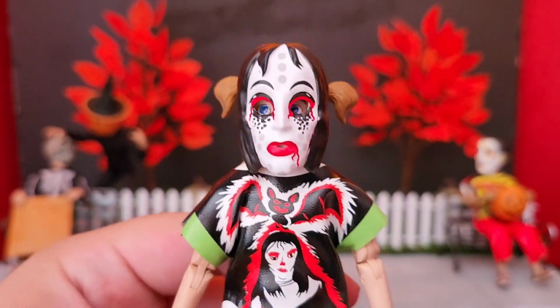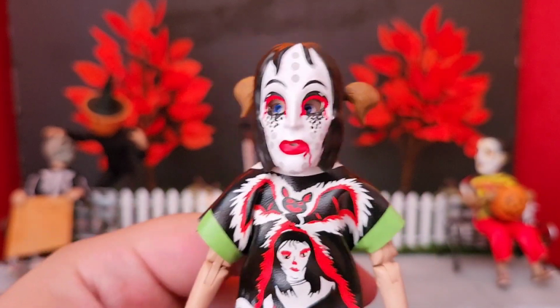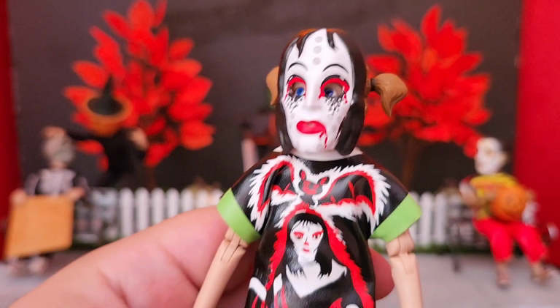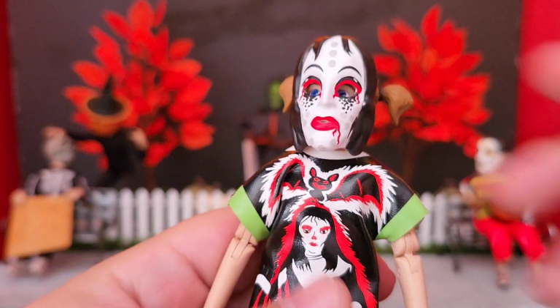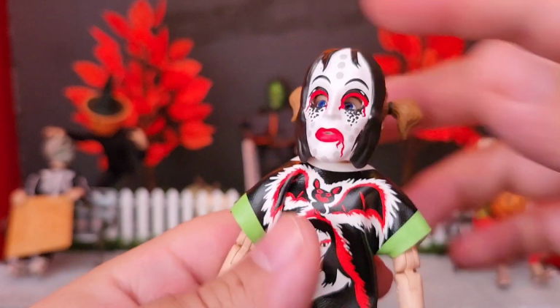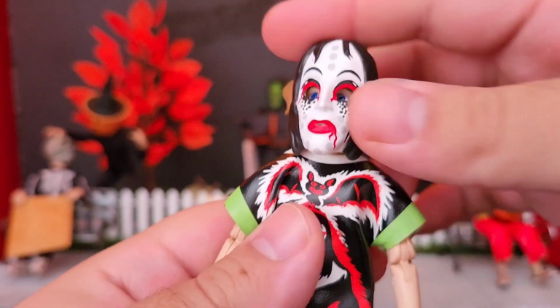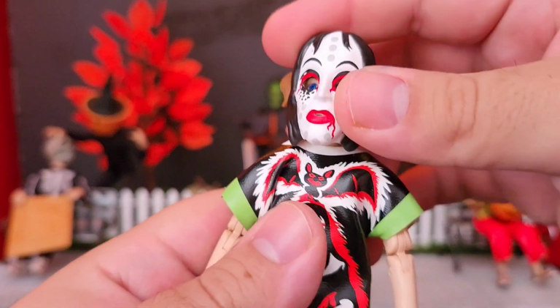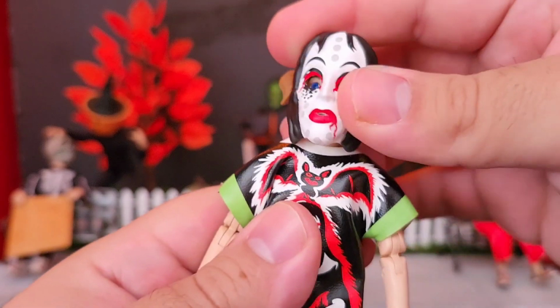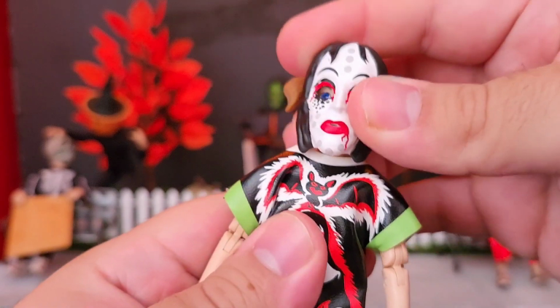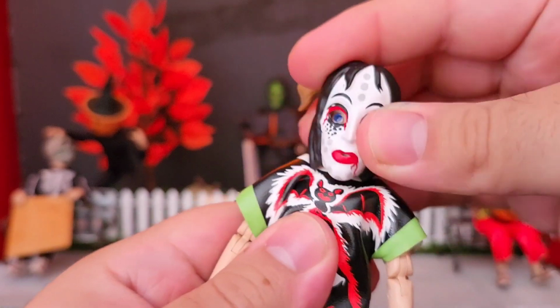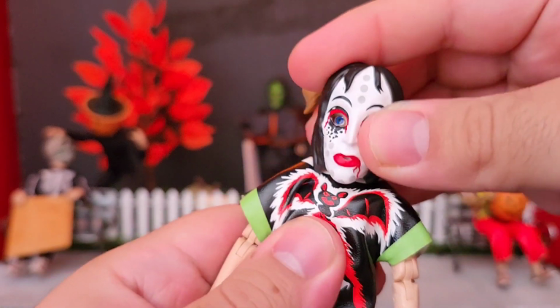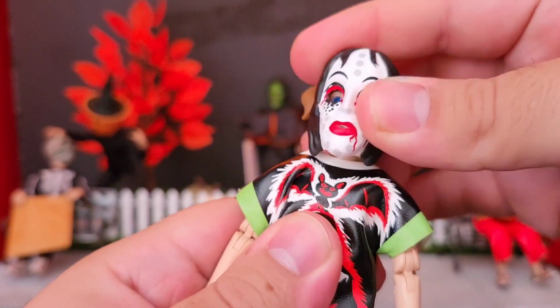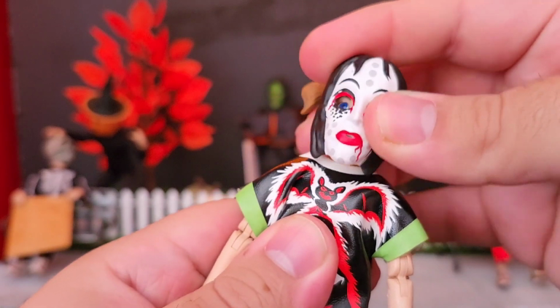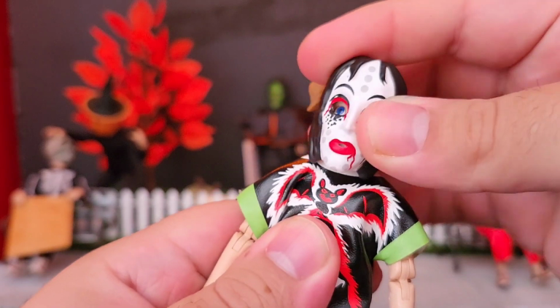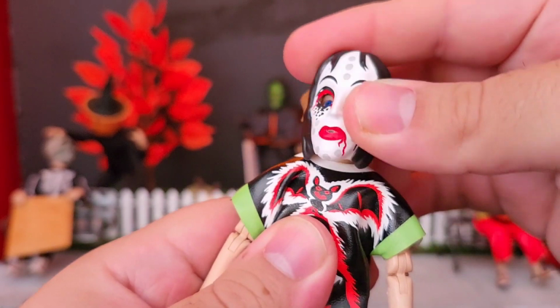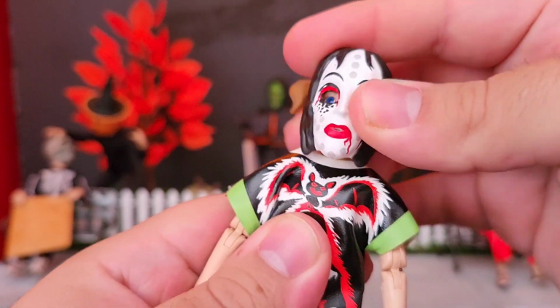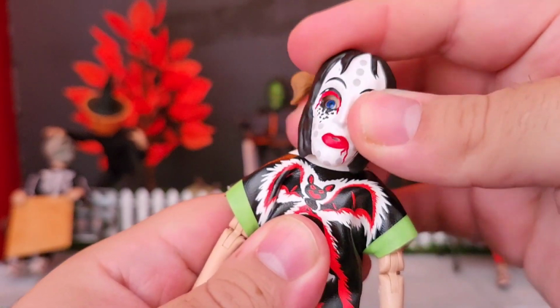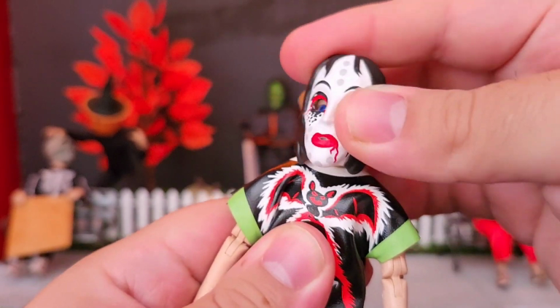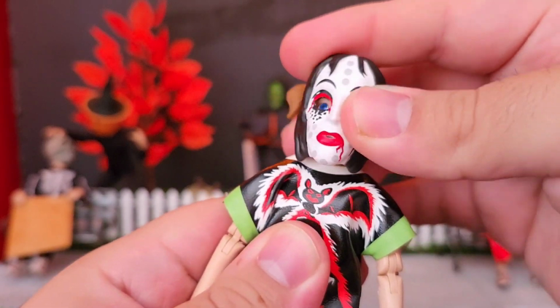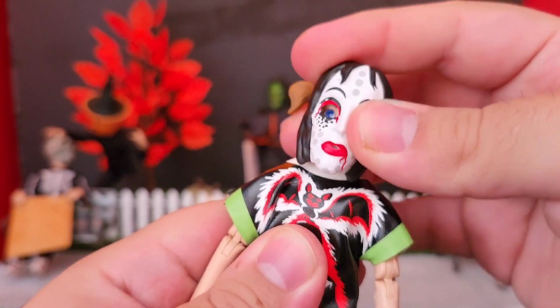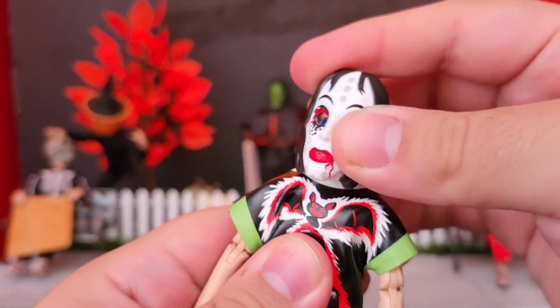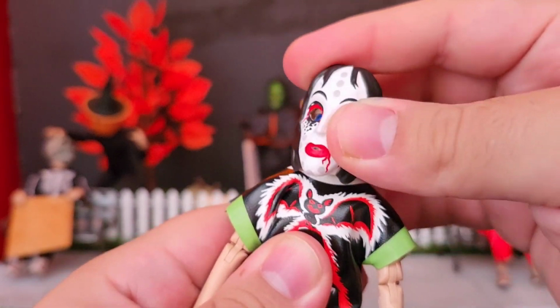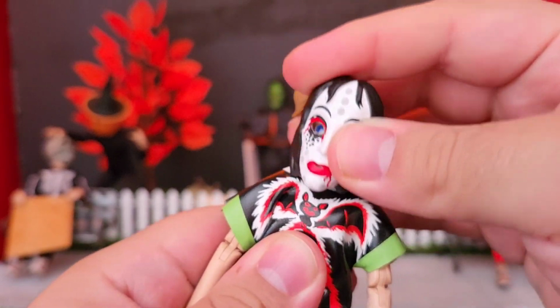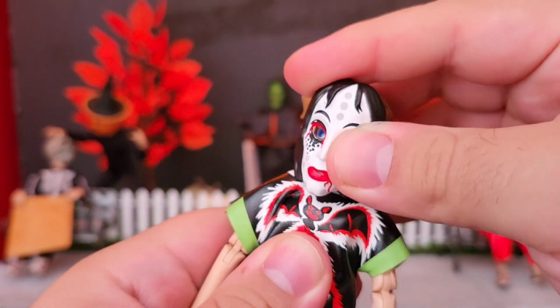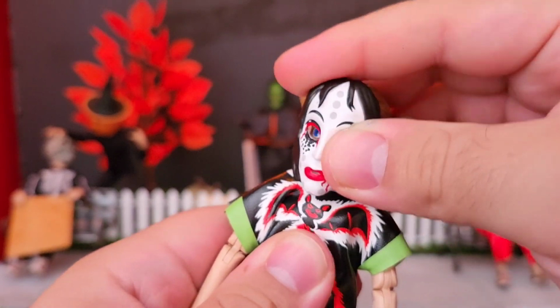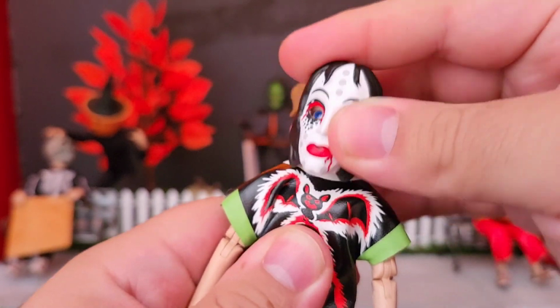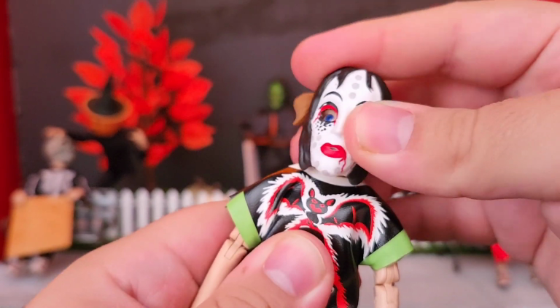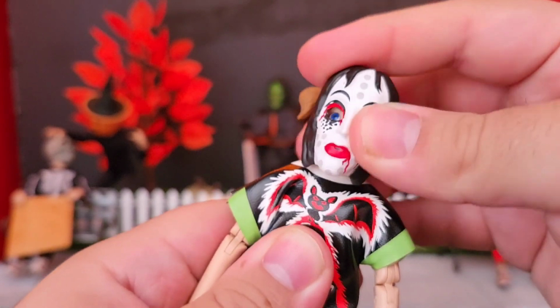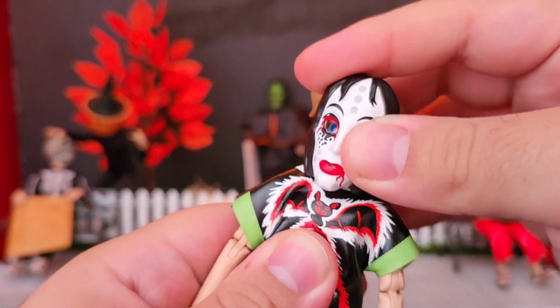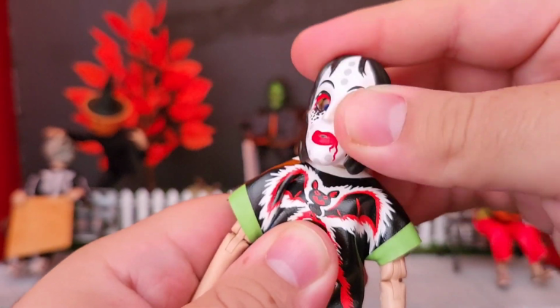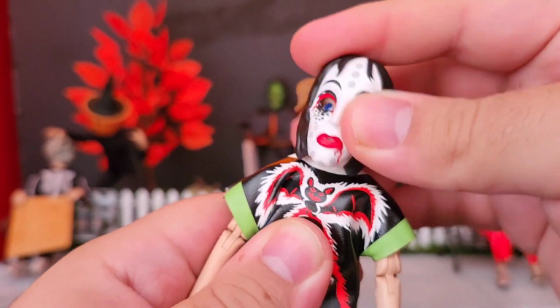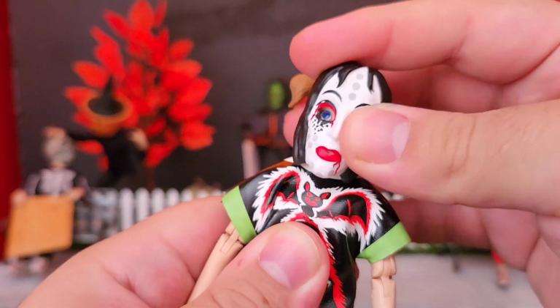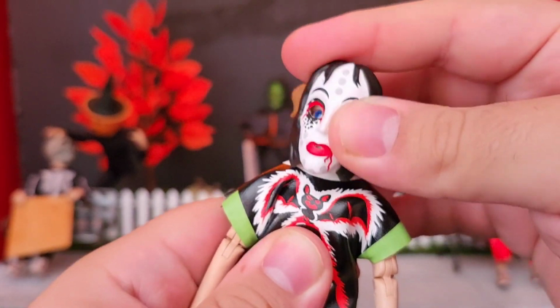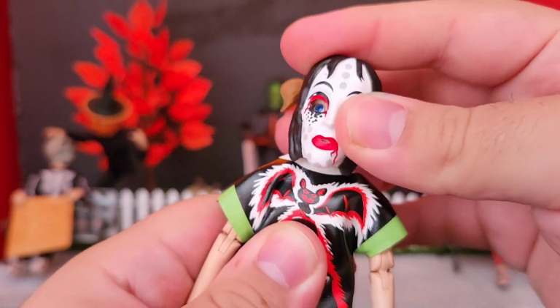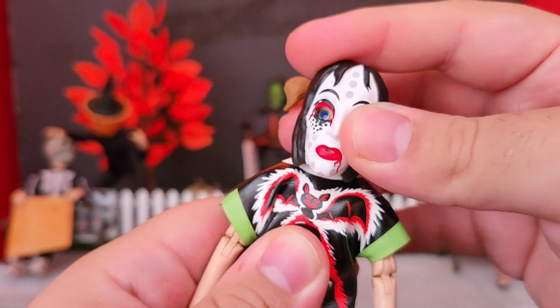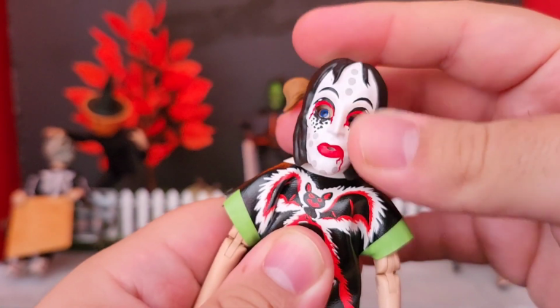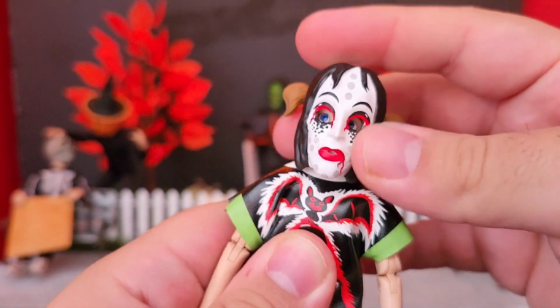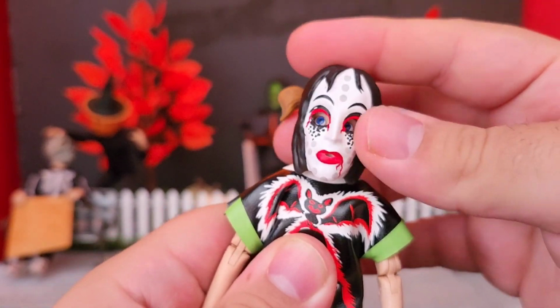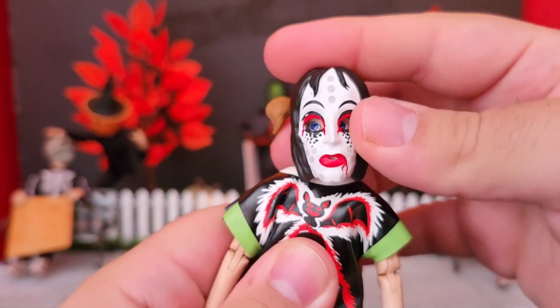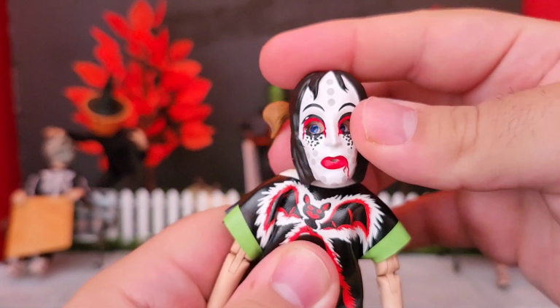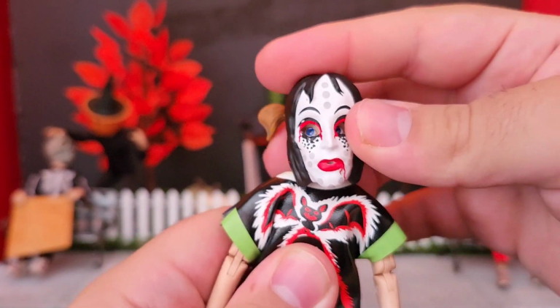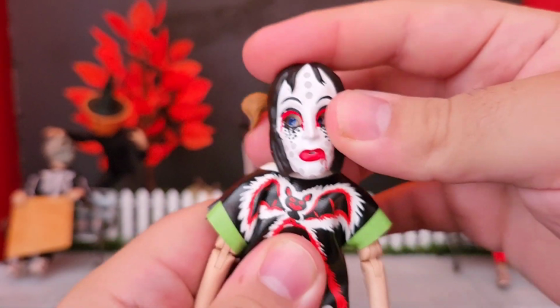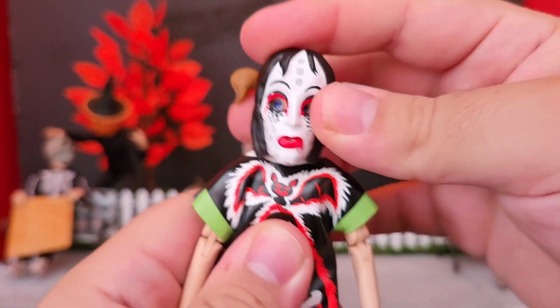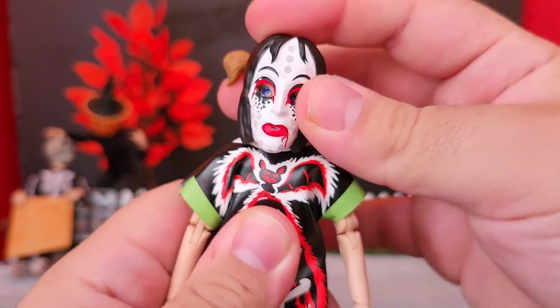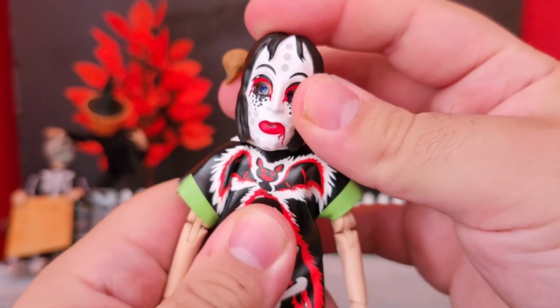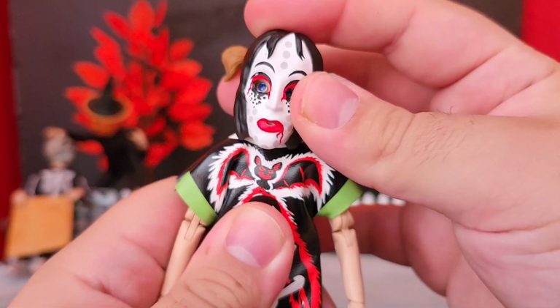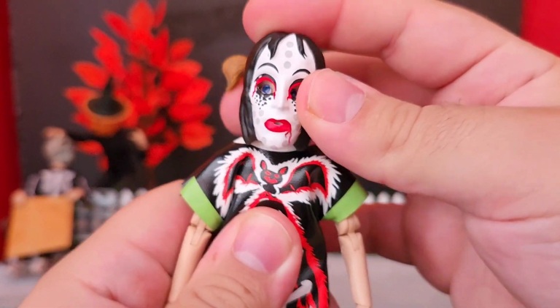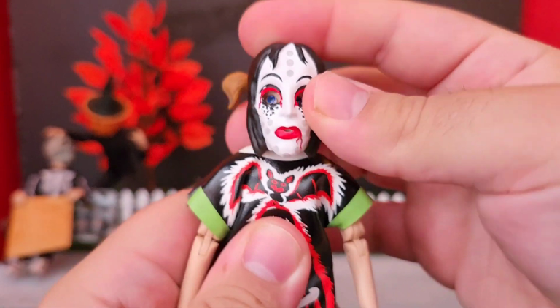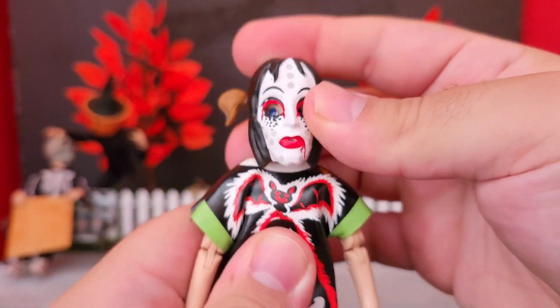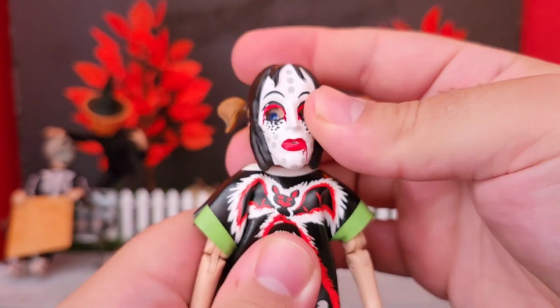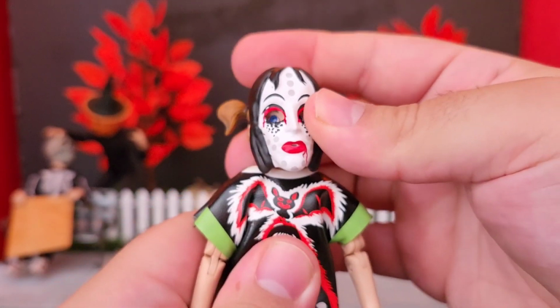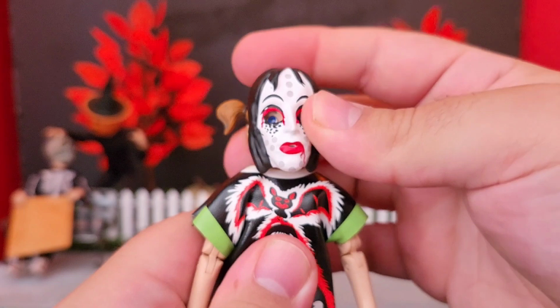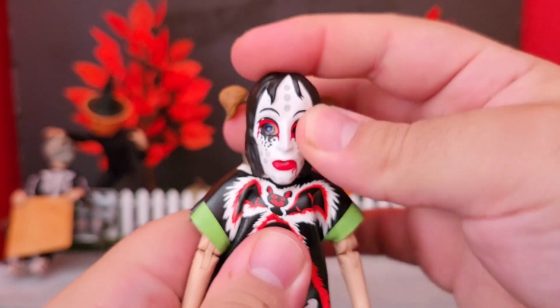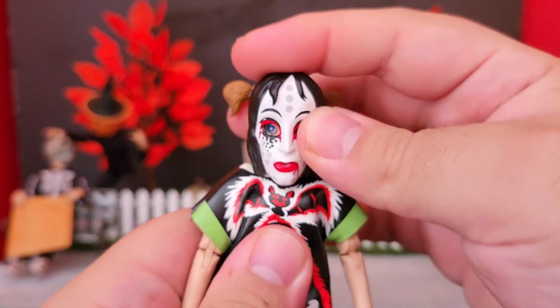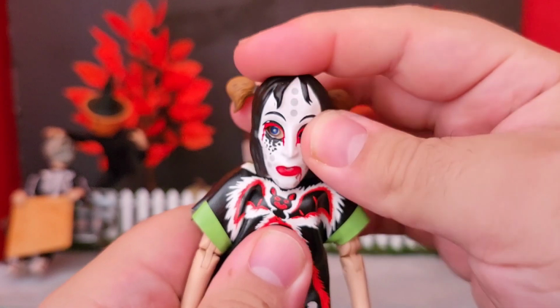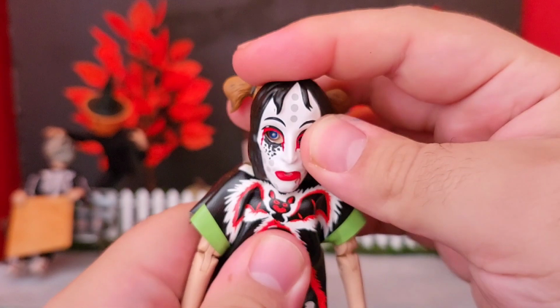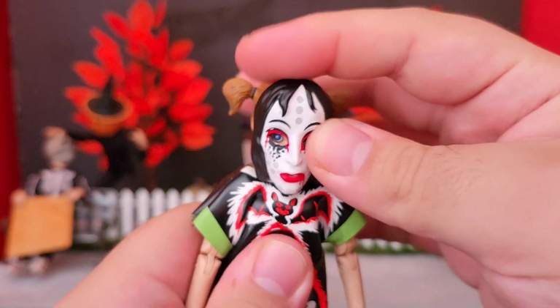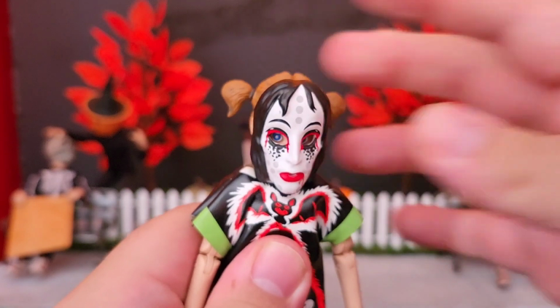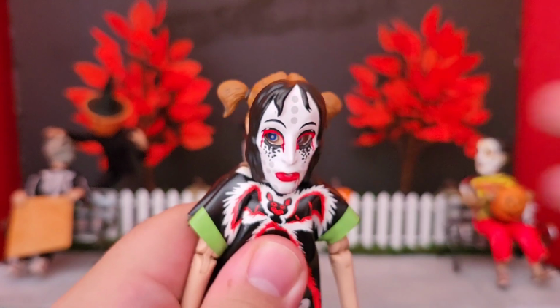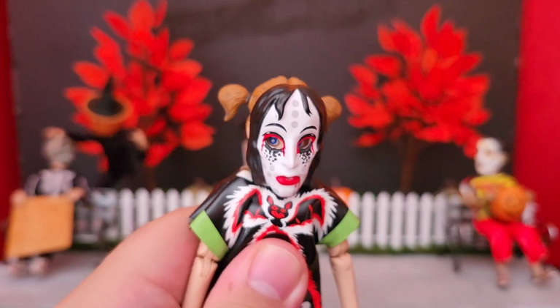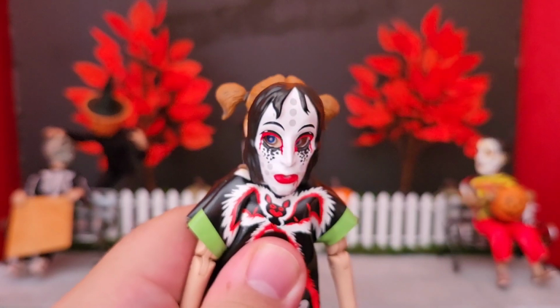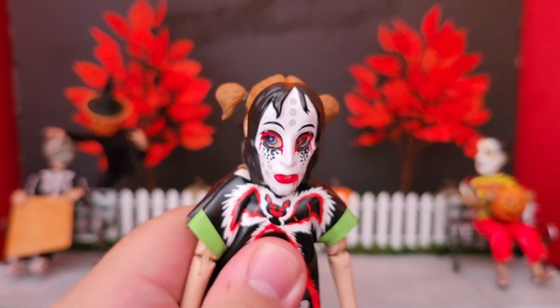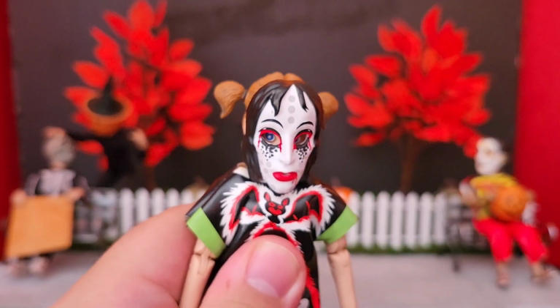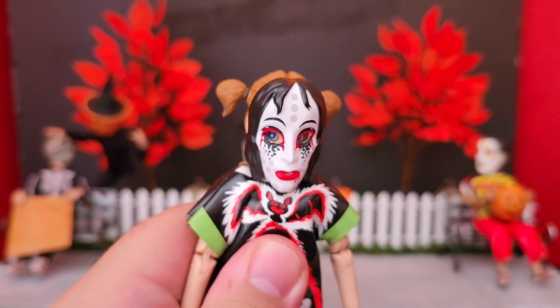Going over articulation, she does have a joint at the top of the head, so here's side to side, and back and forward.